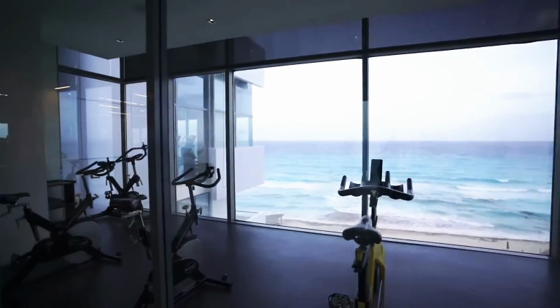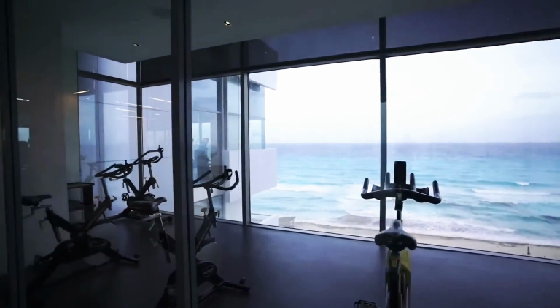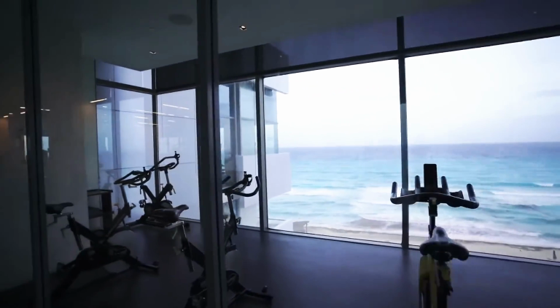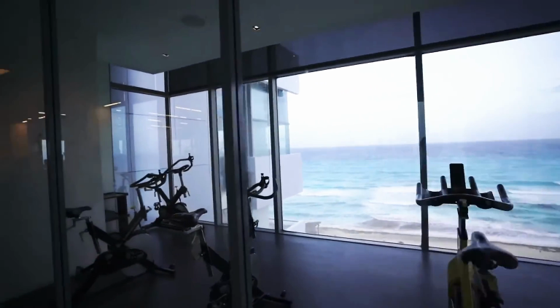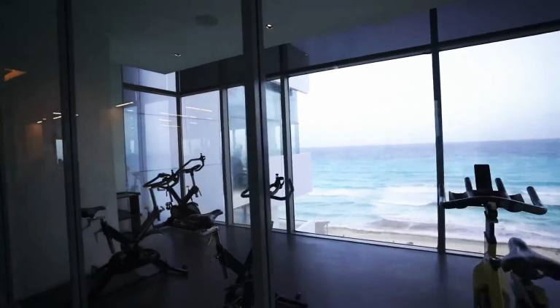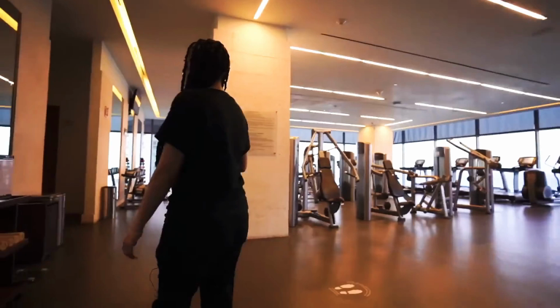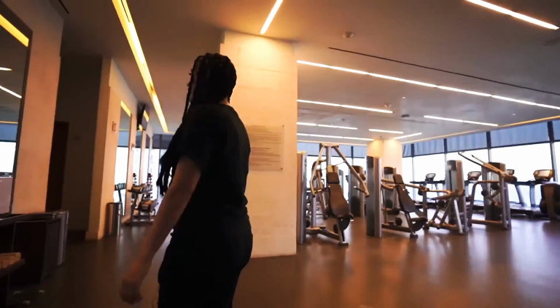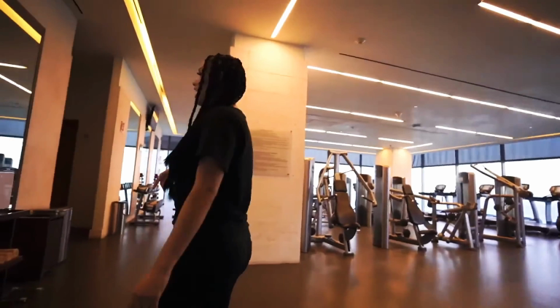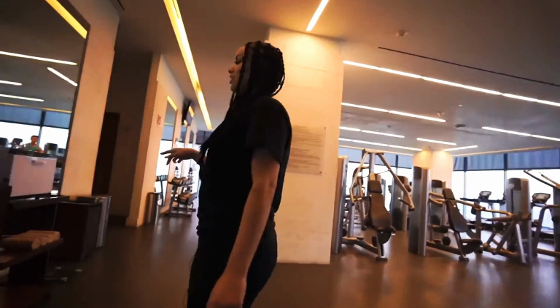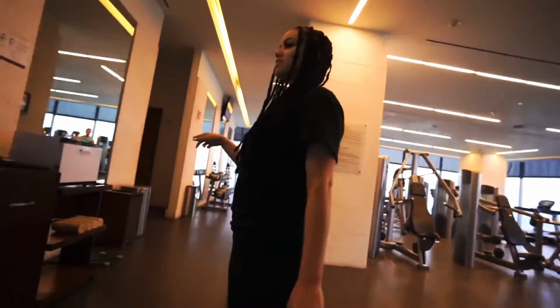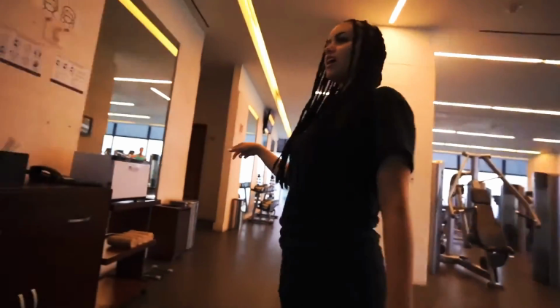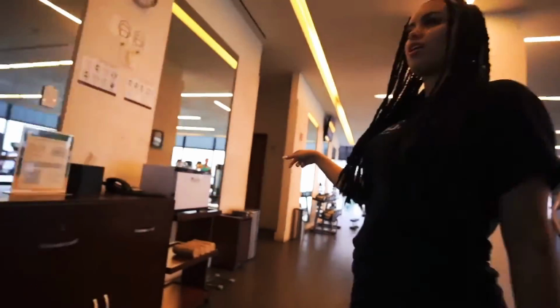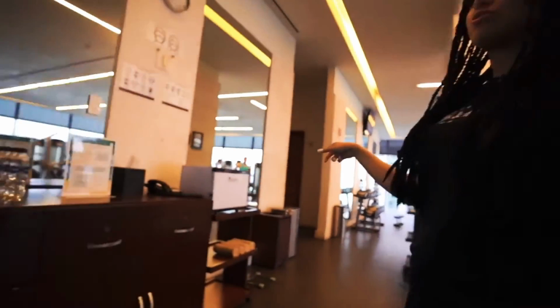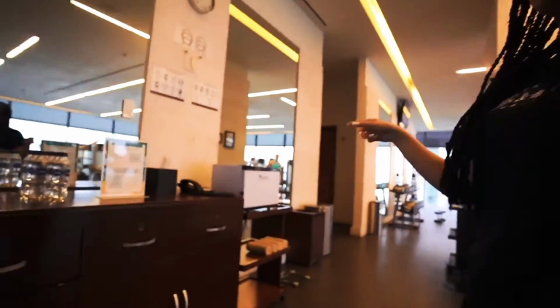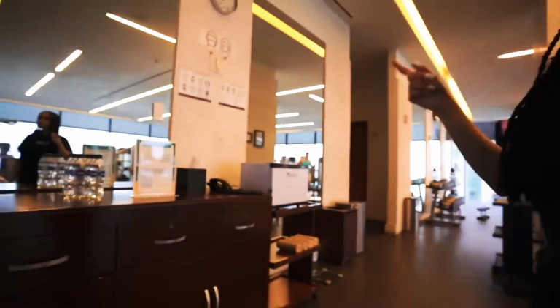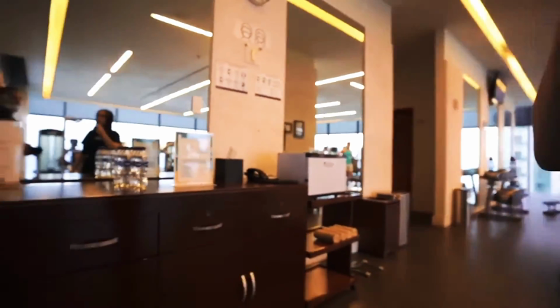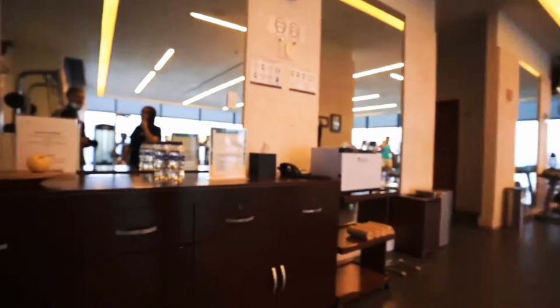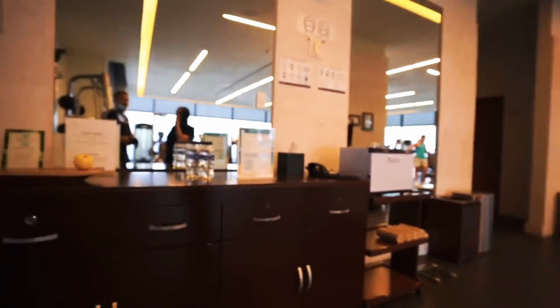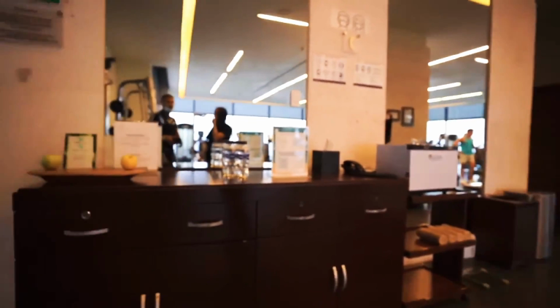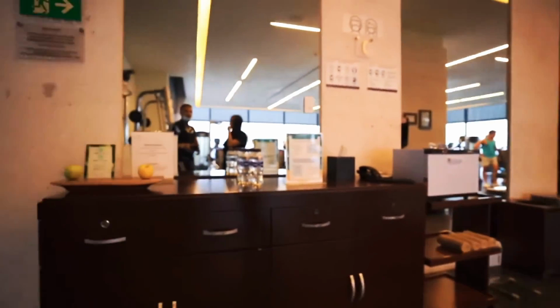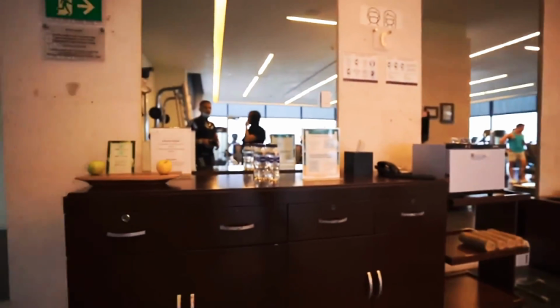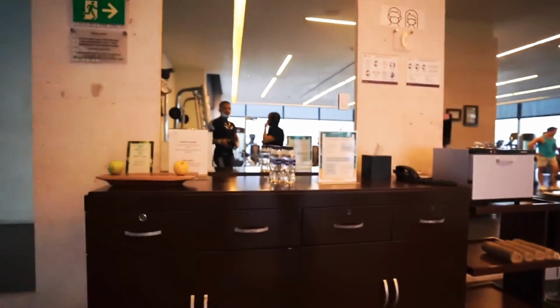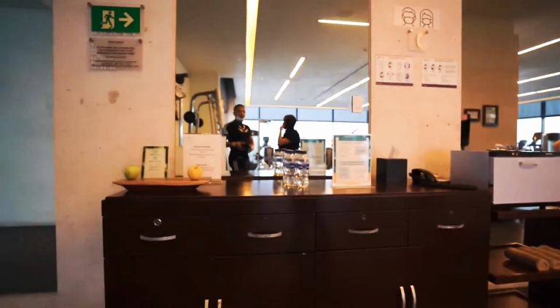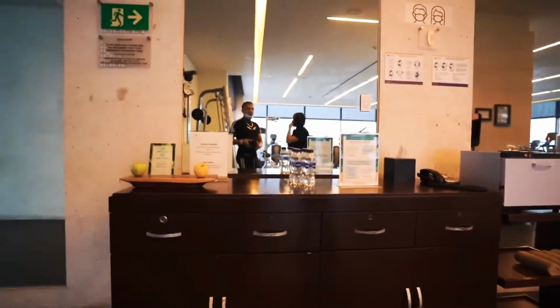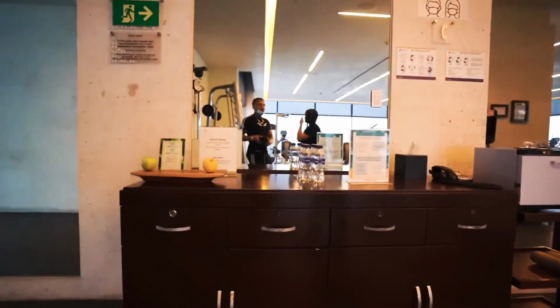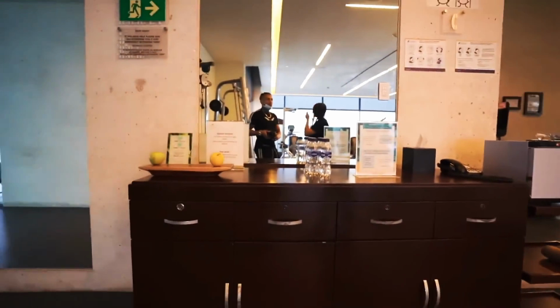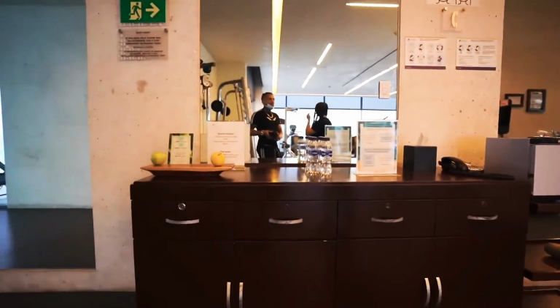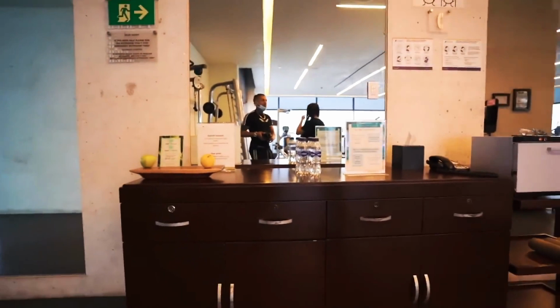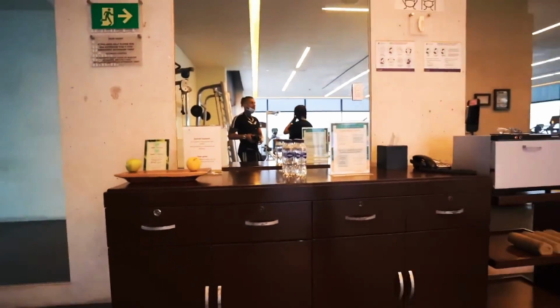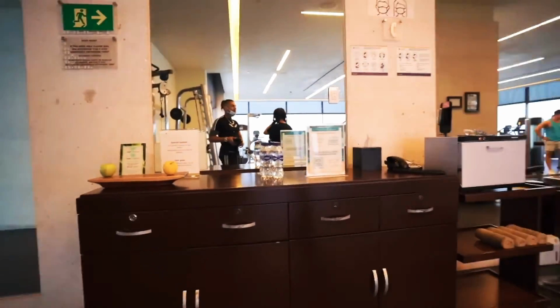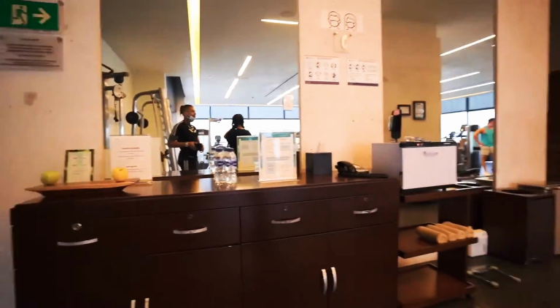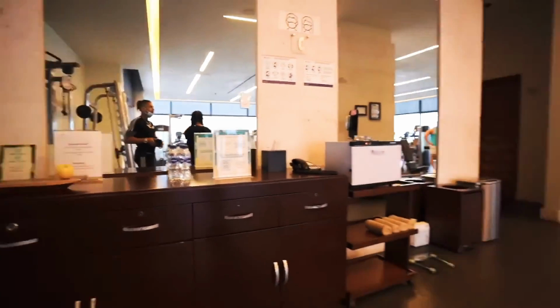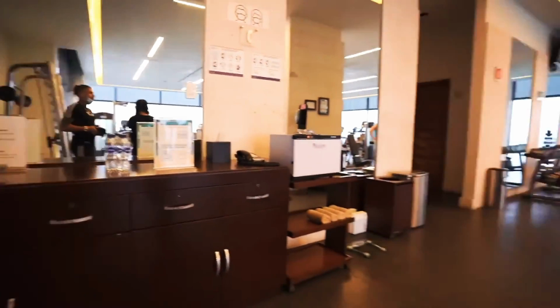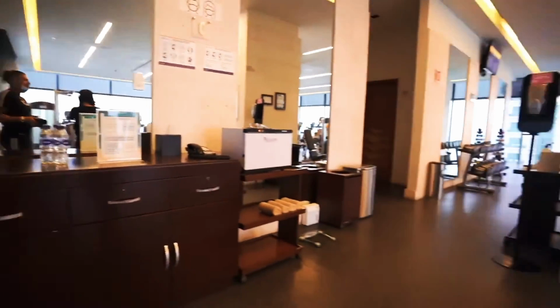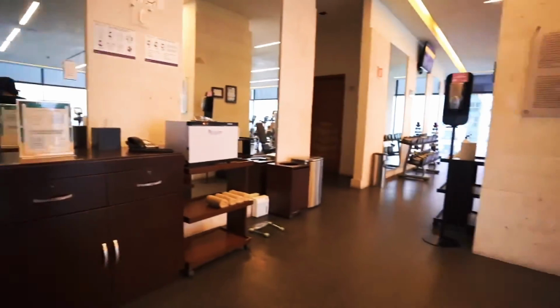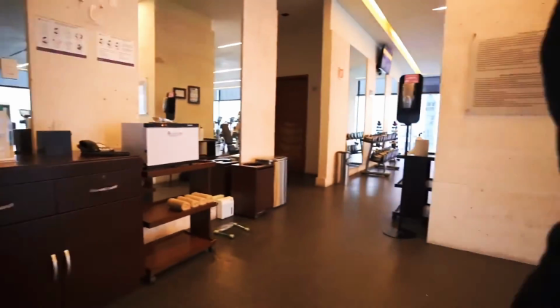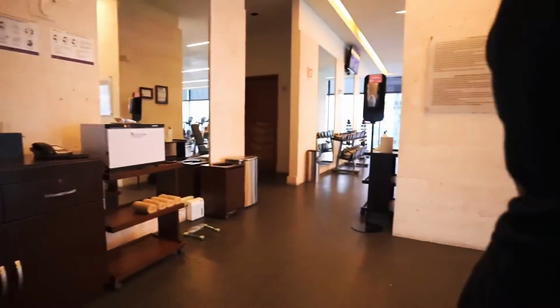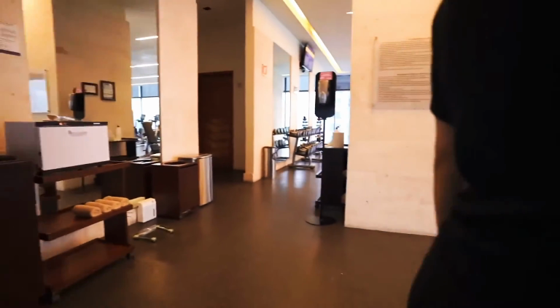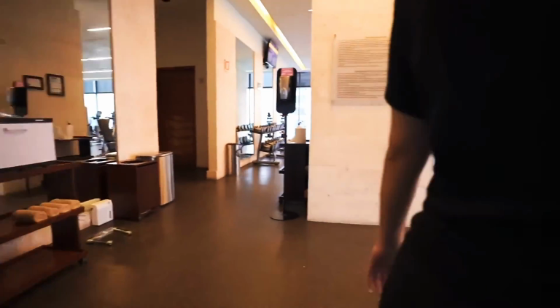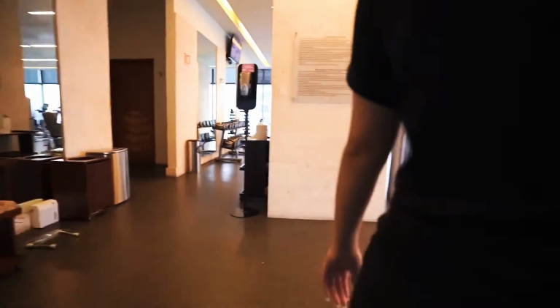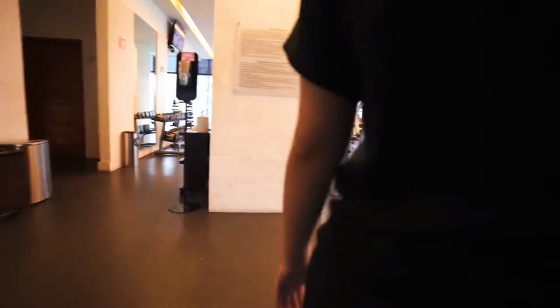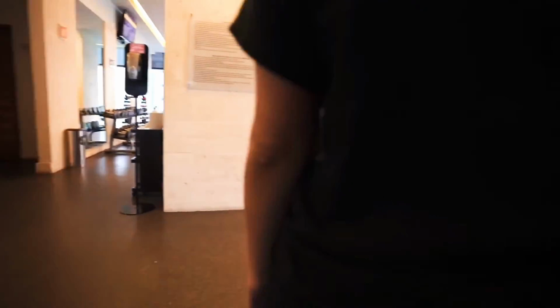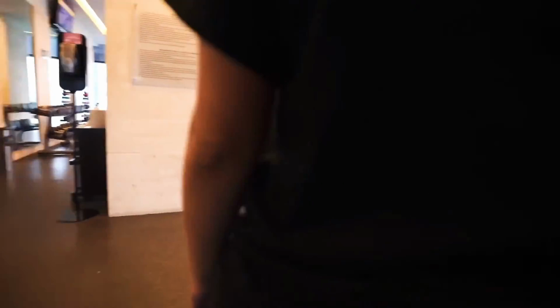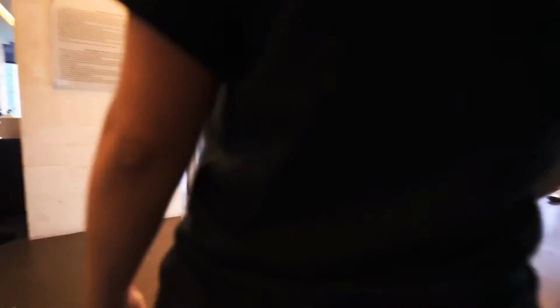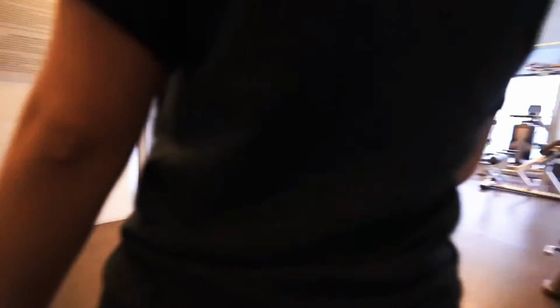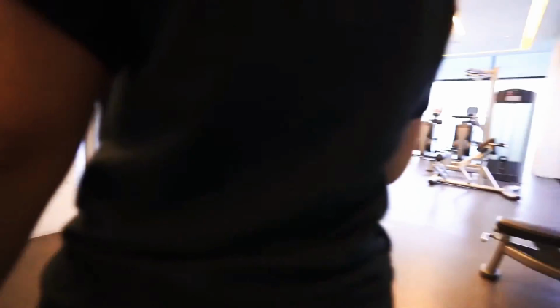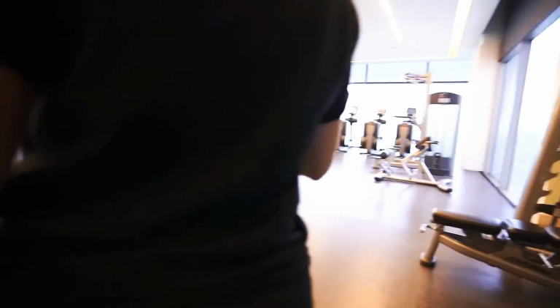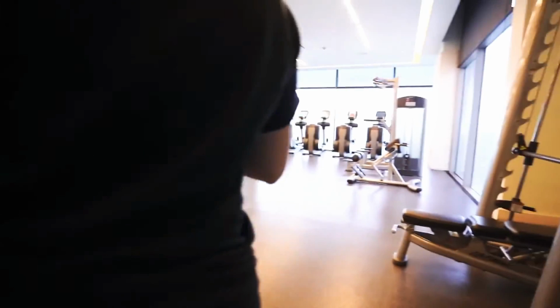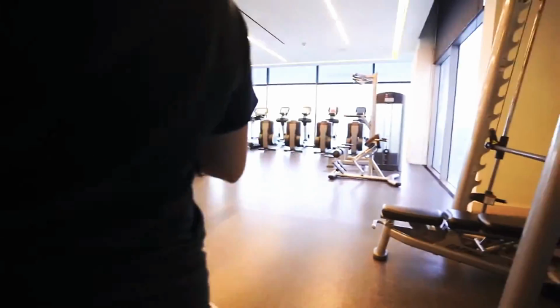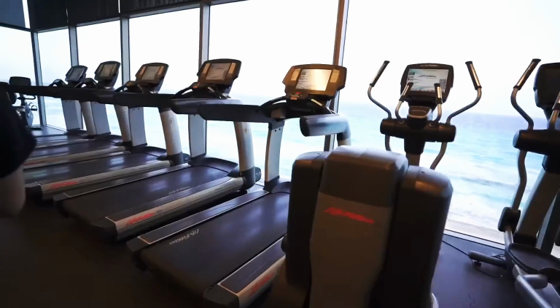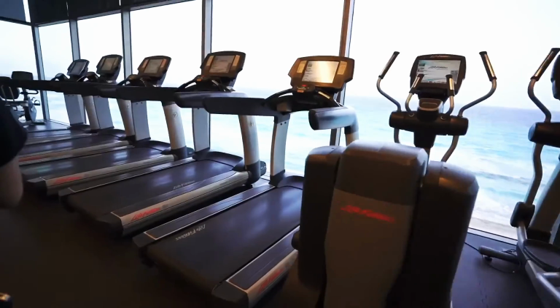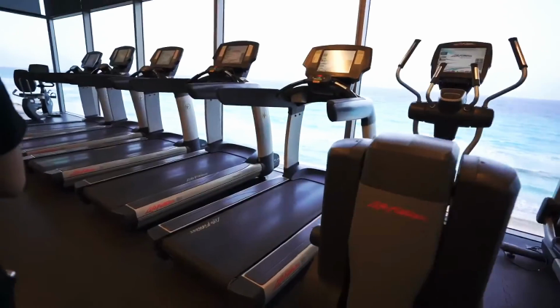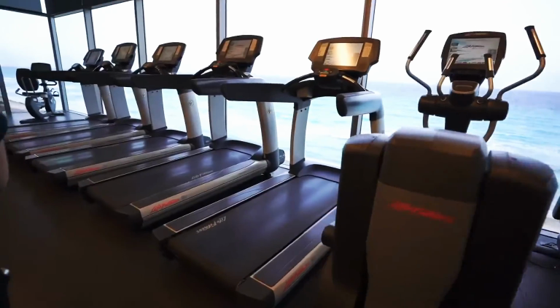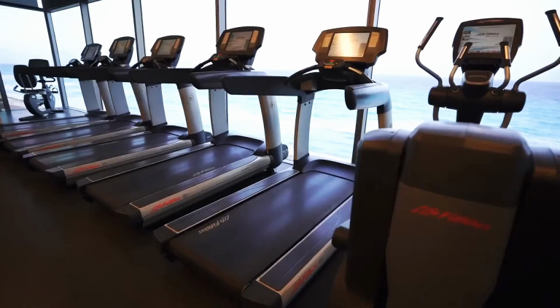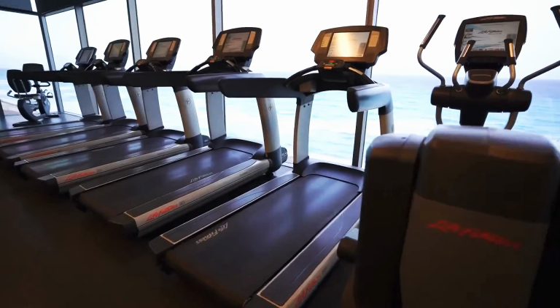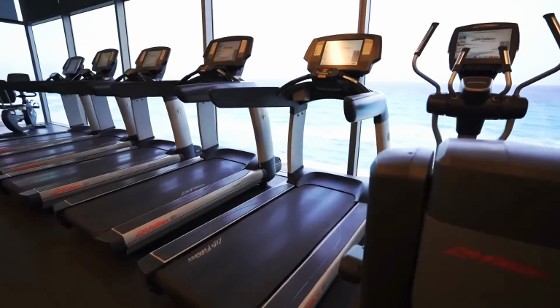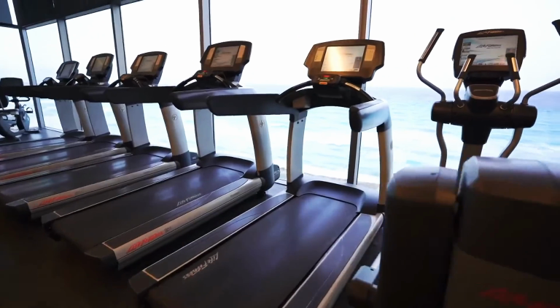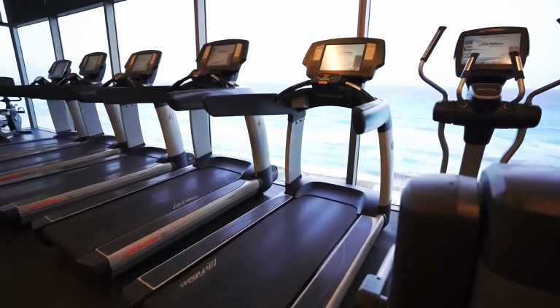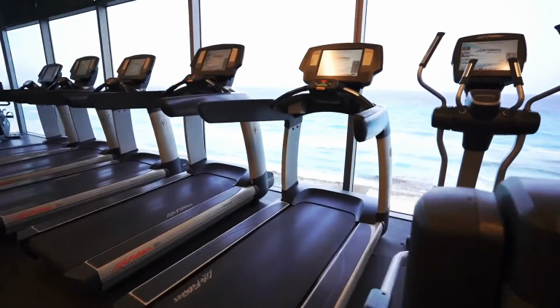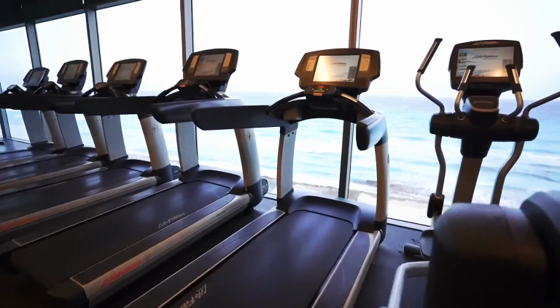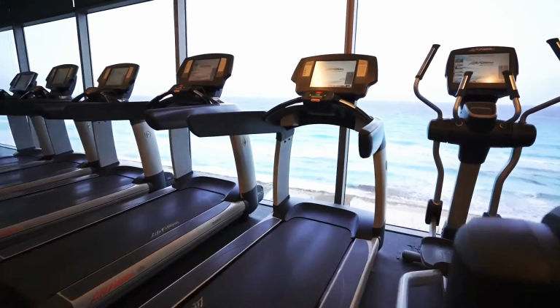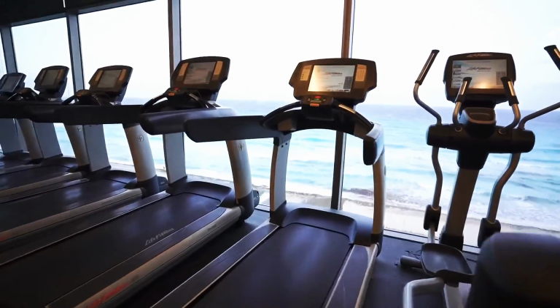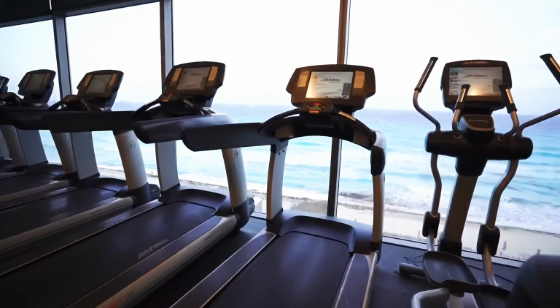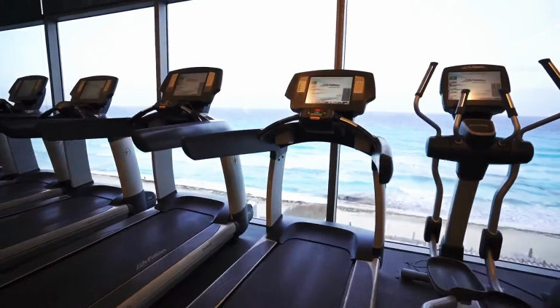We got hot towels! This is nice — they got really good equipment in the gym.